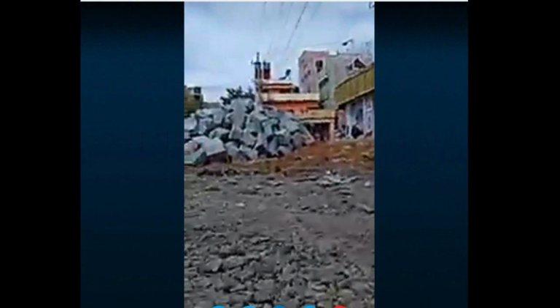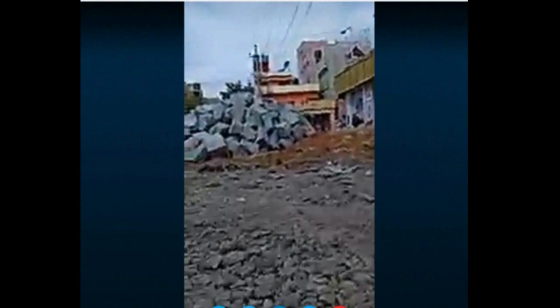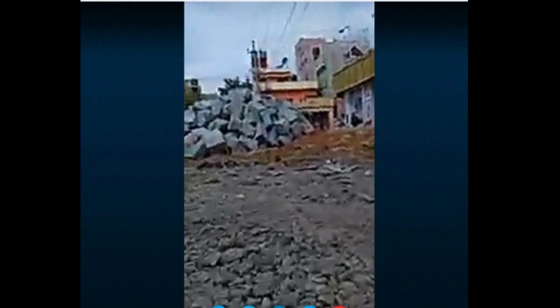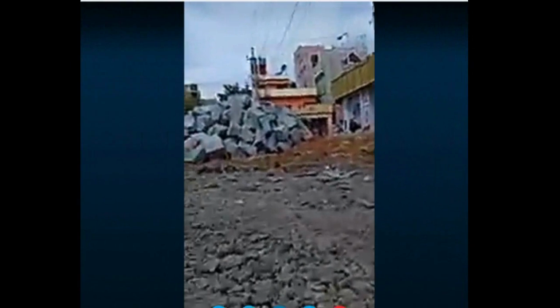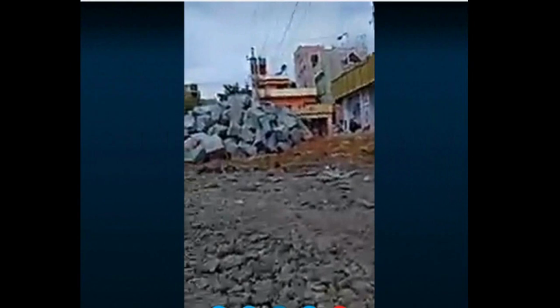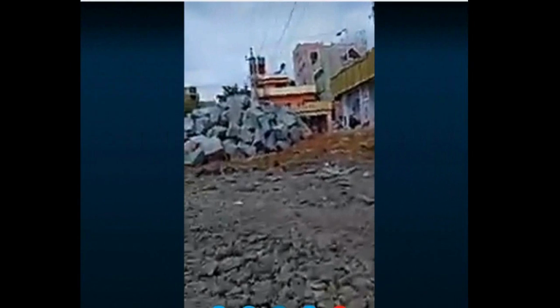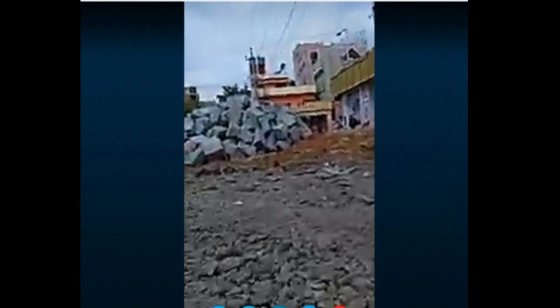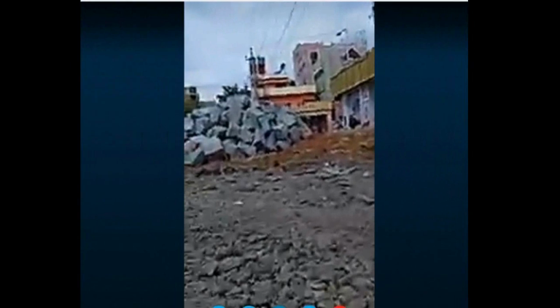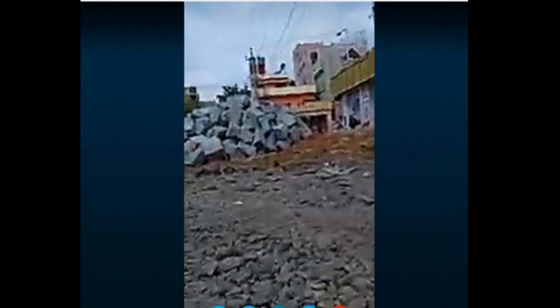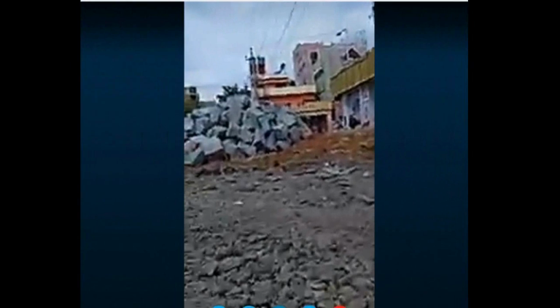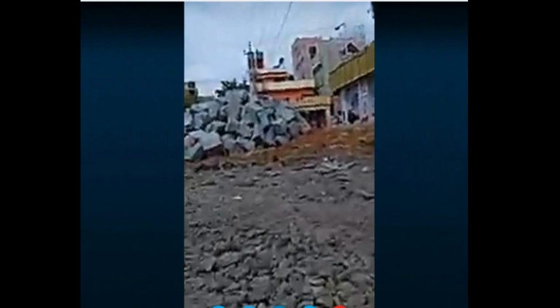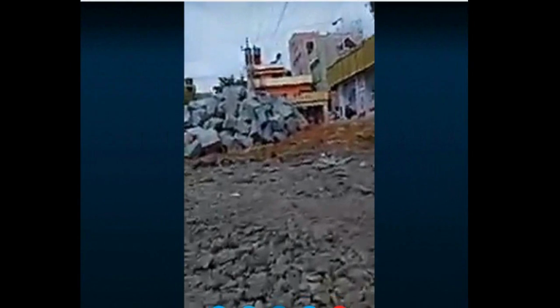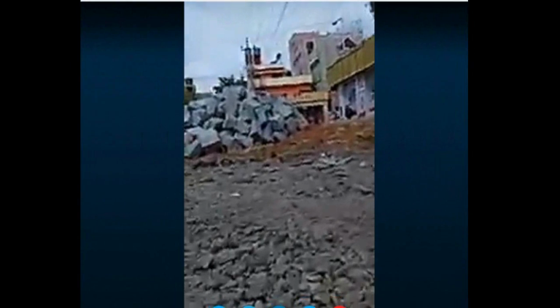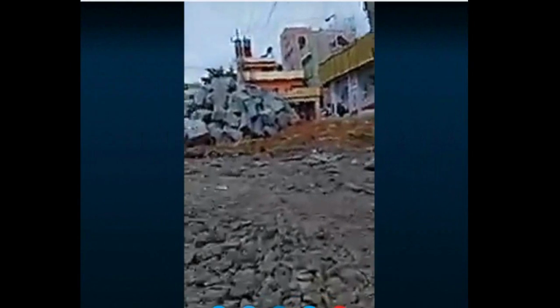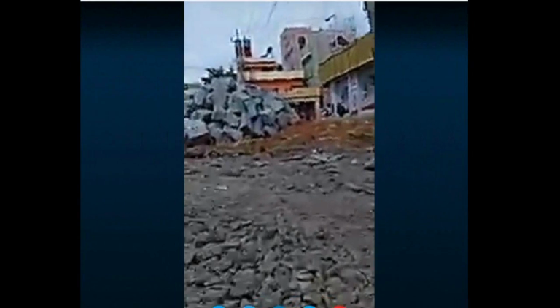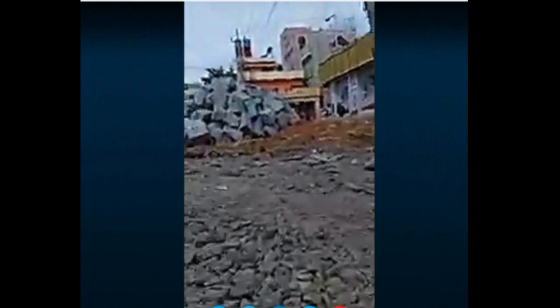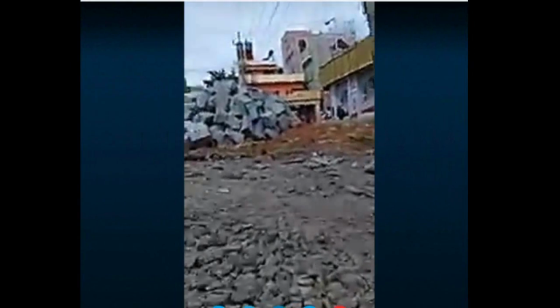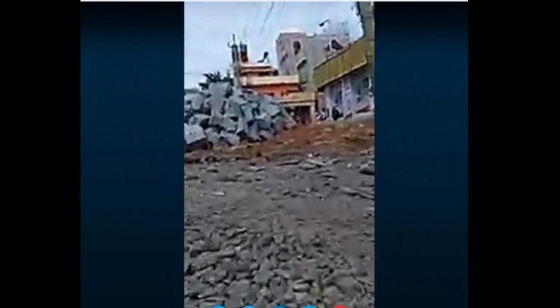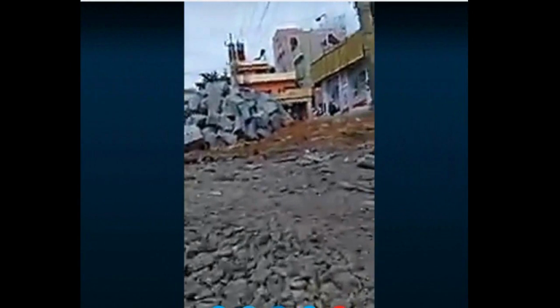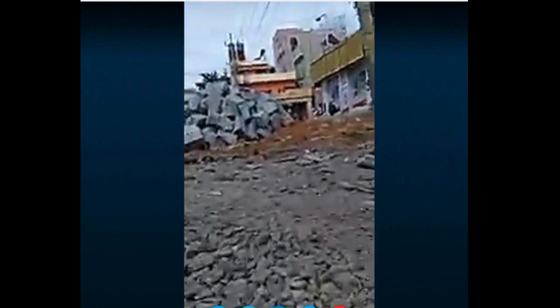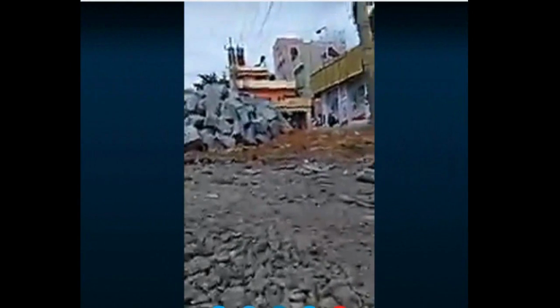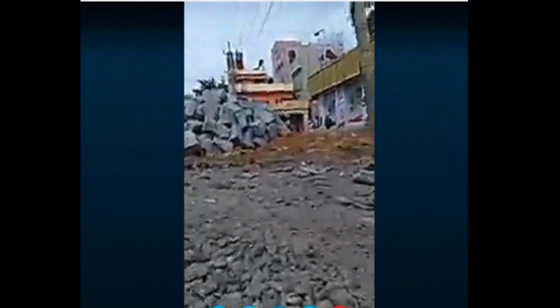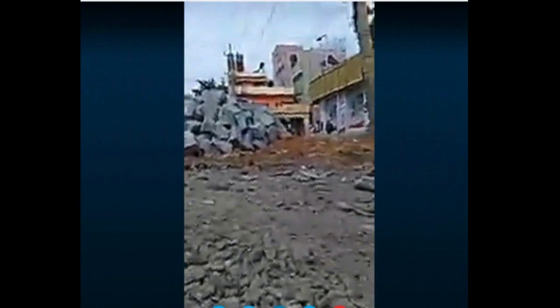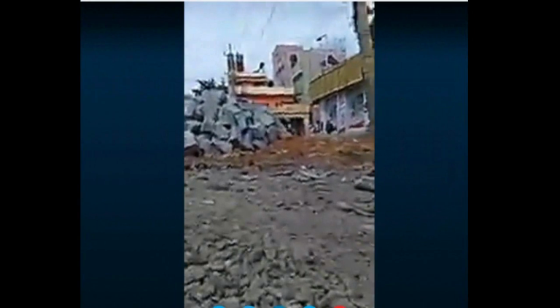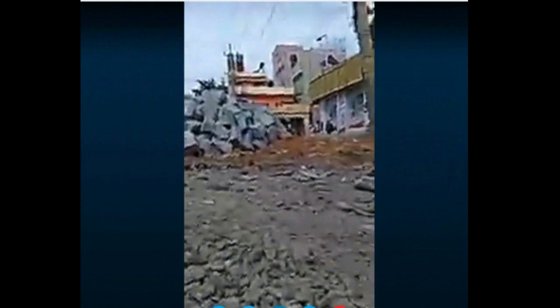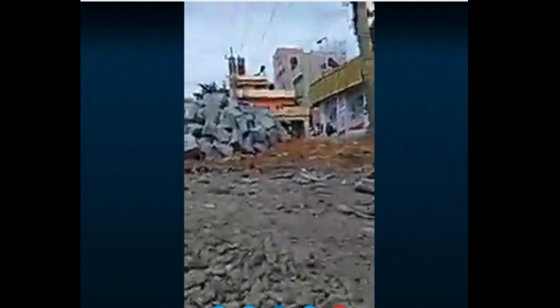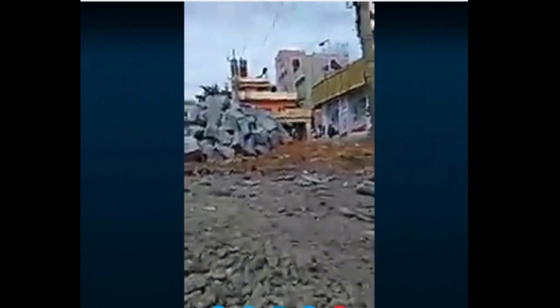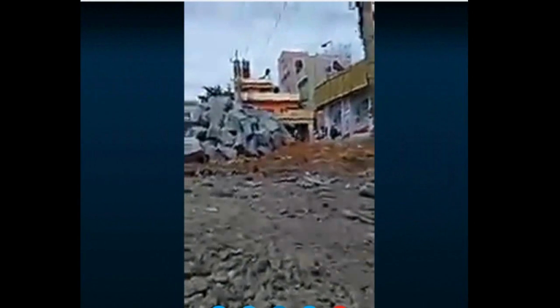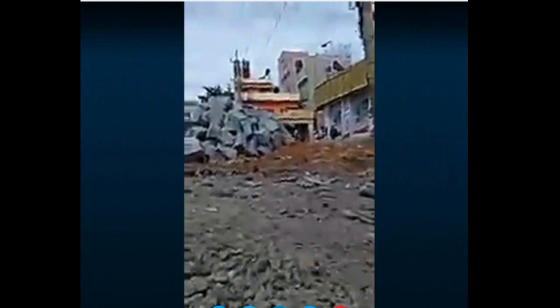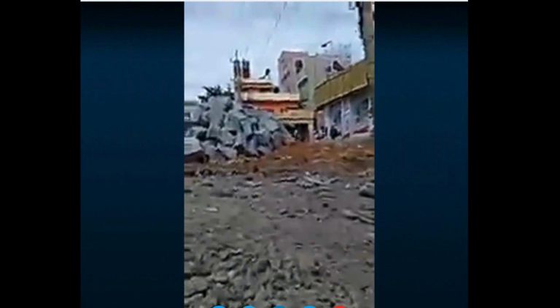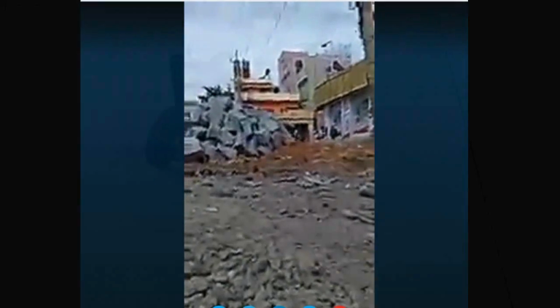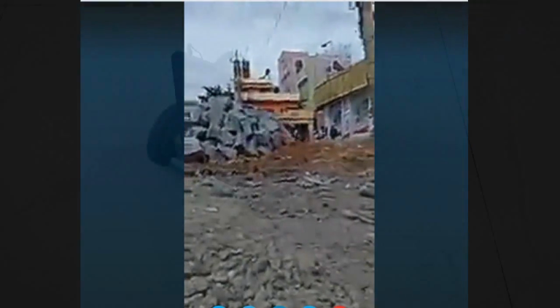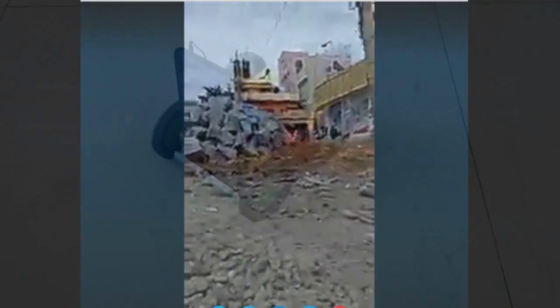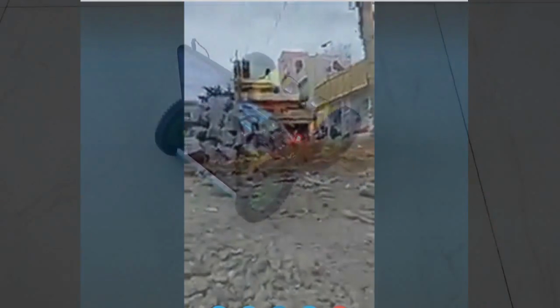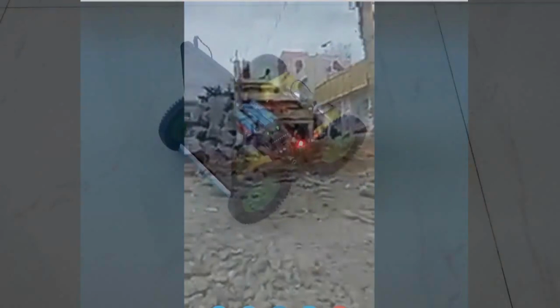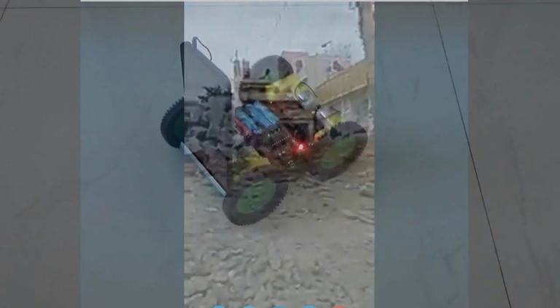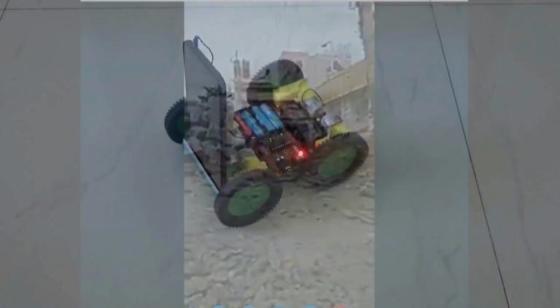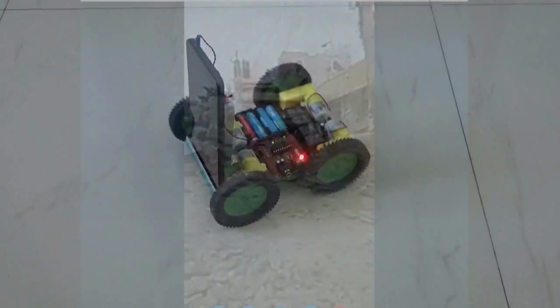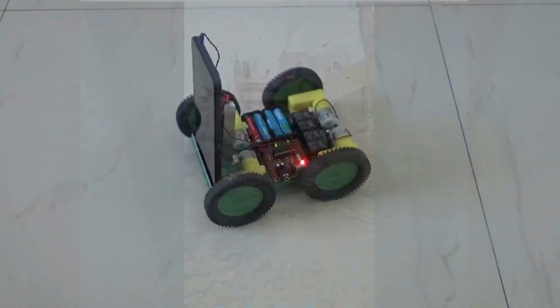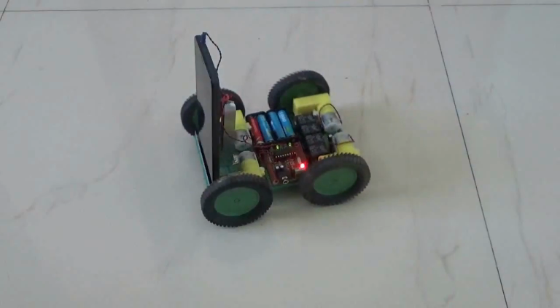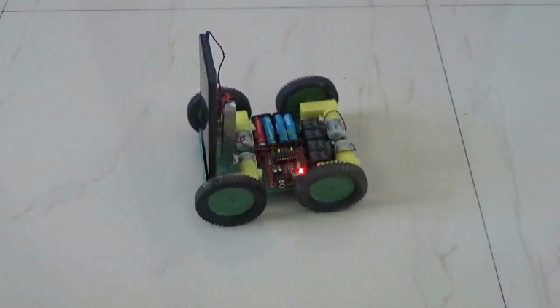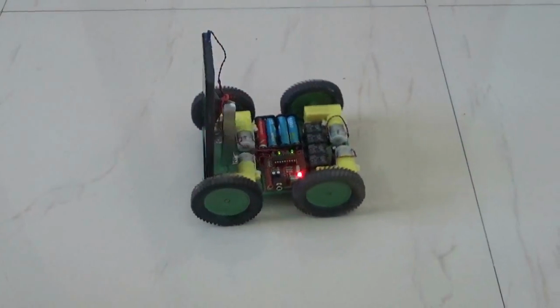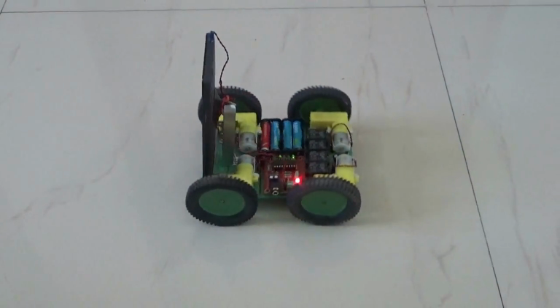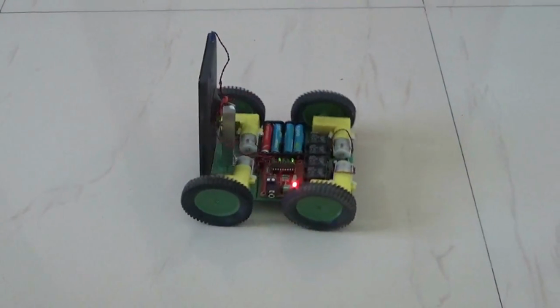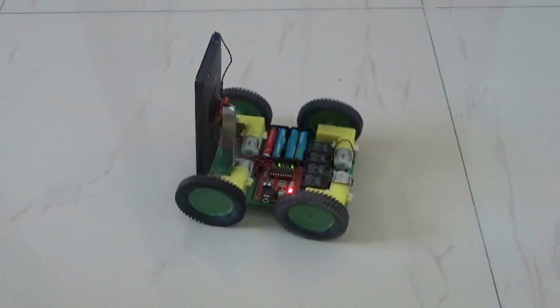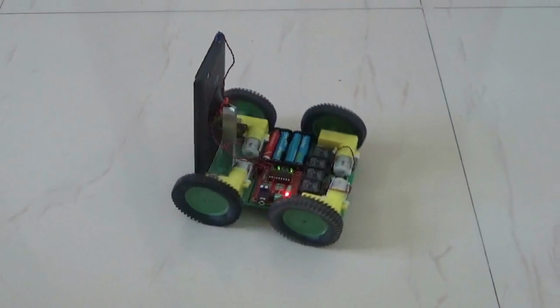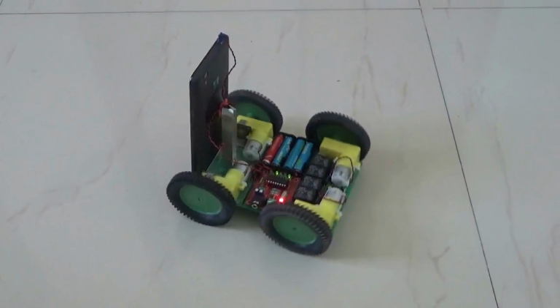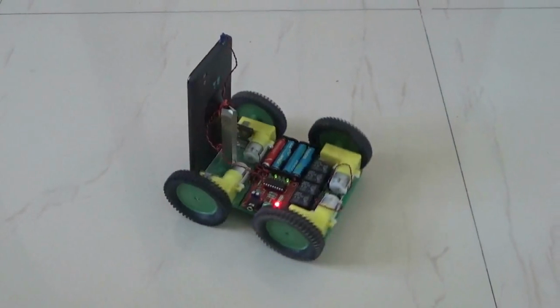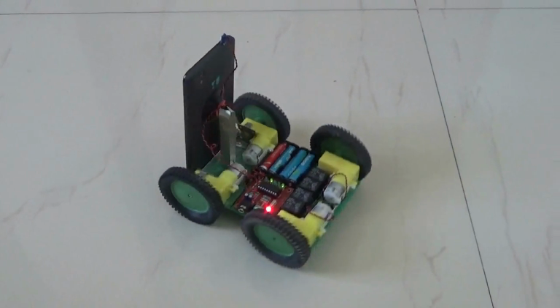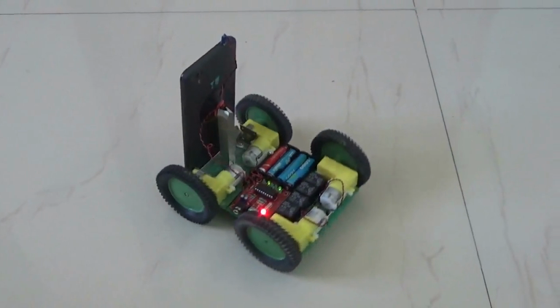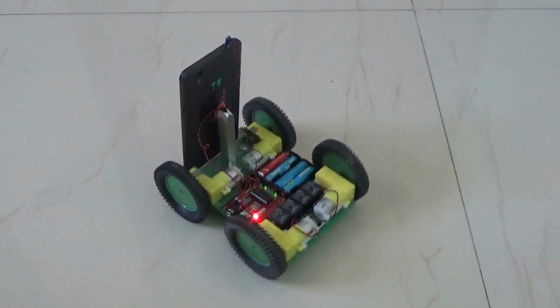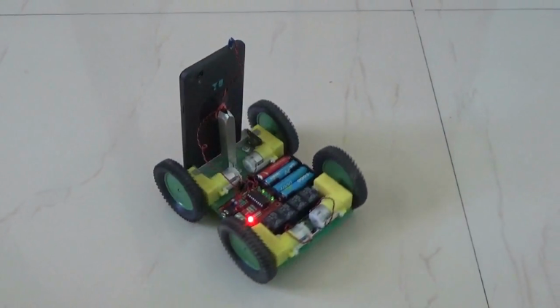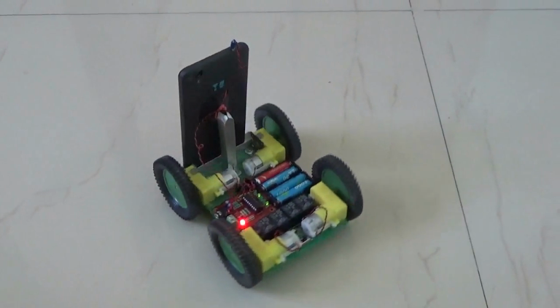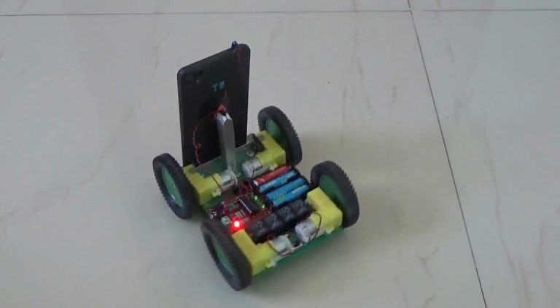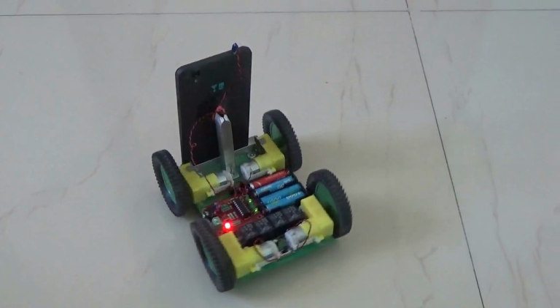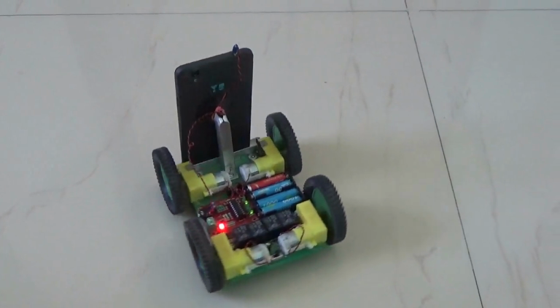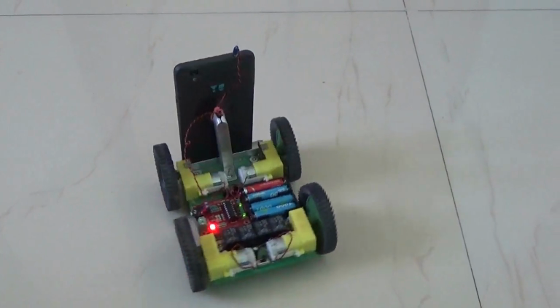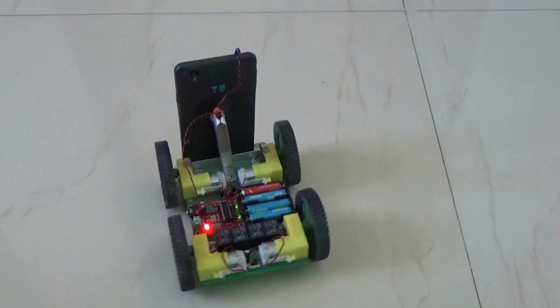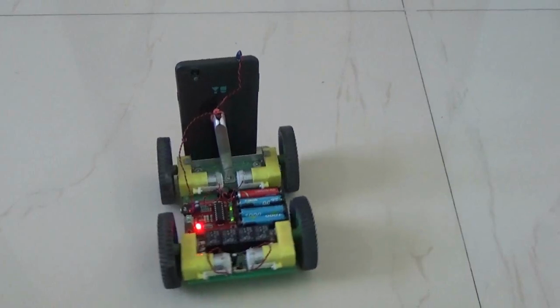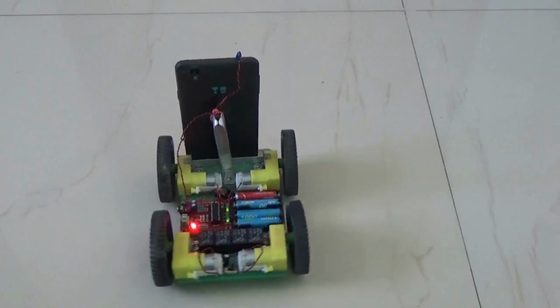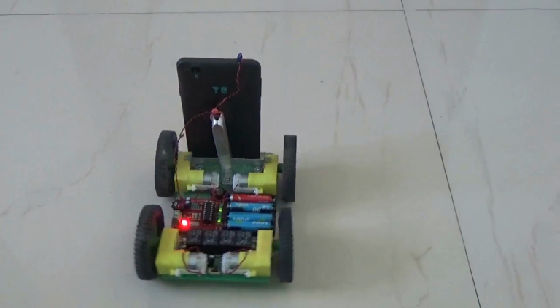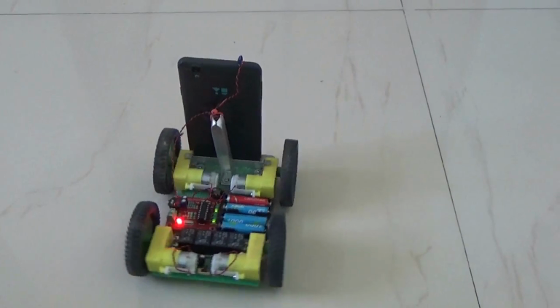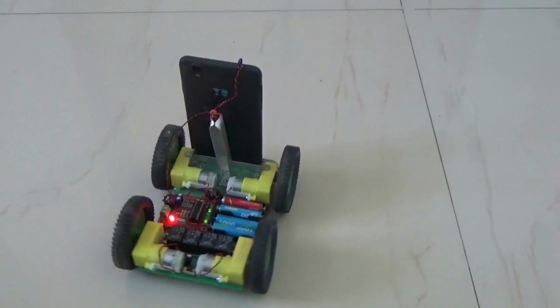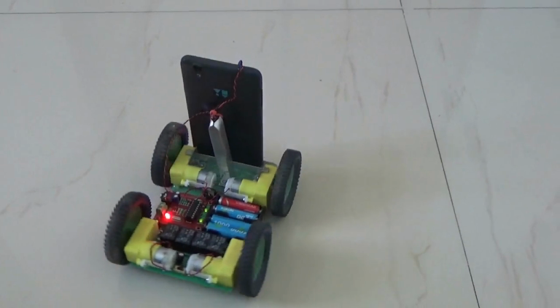I hope you liked the video. Make your own UGV. Bye.